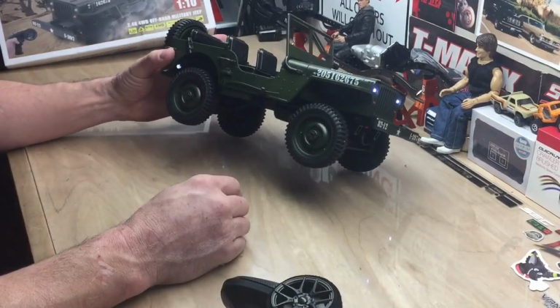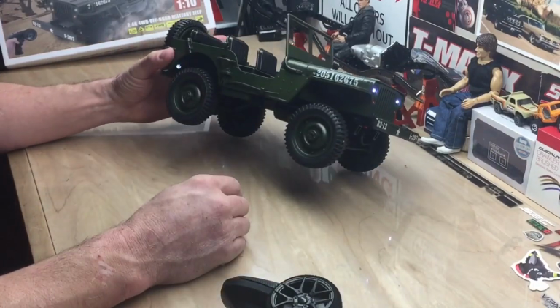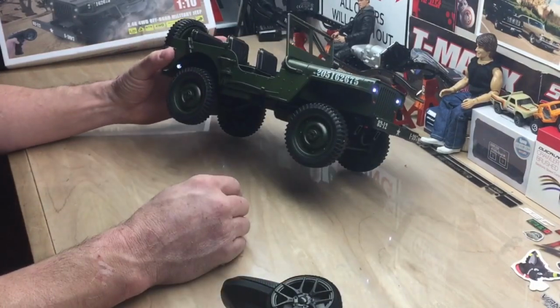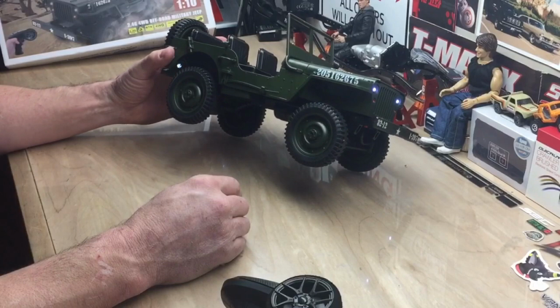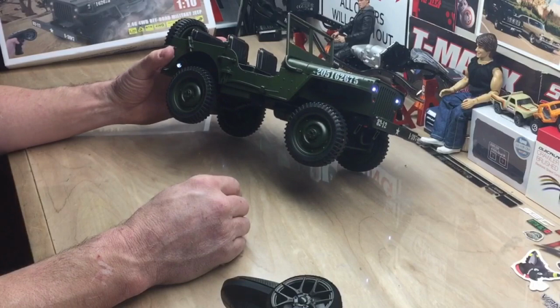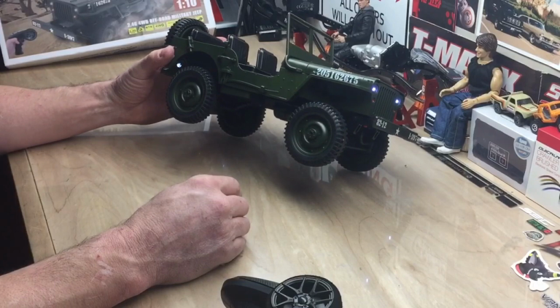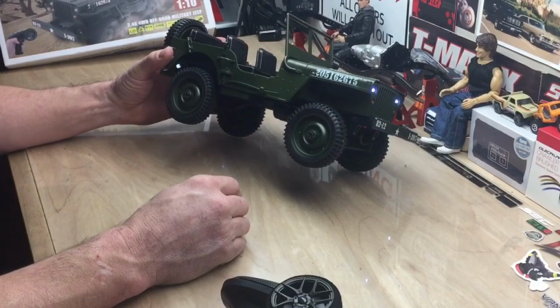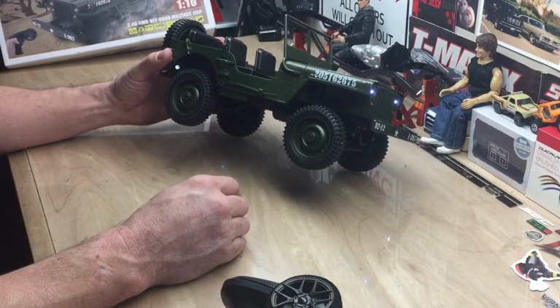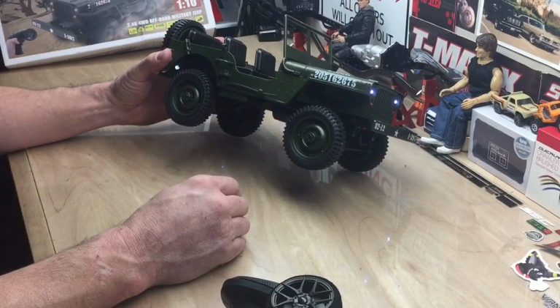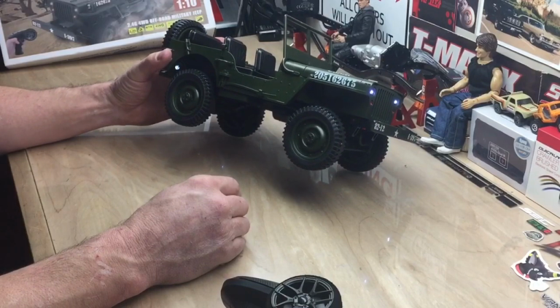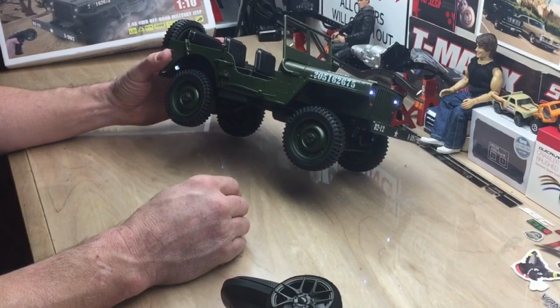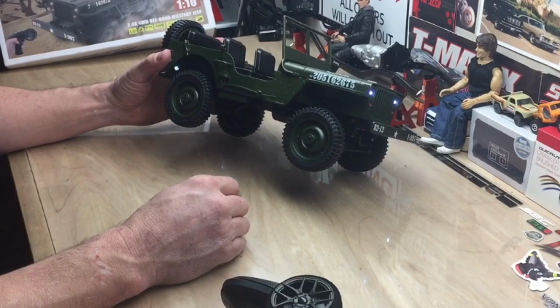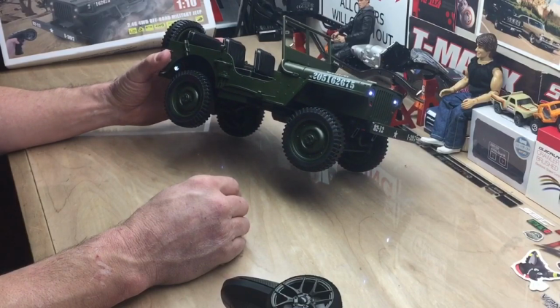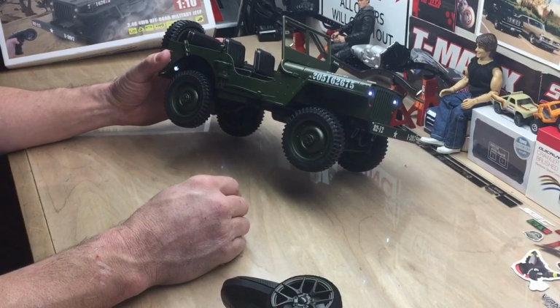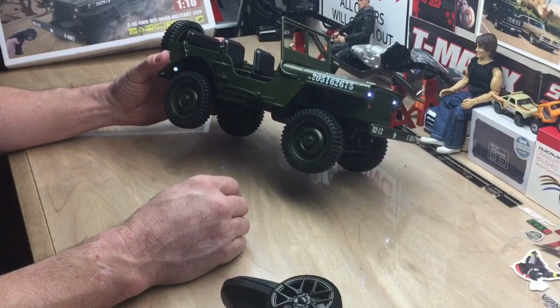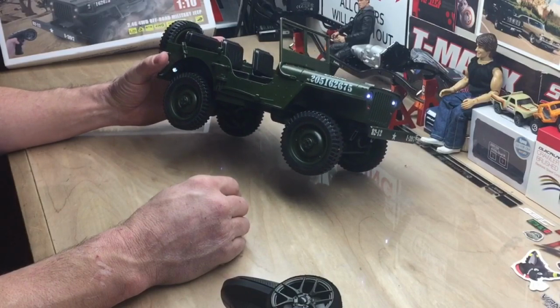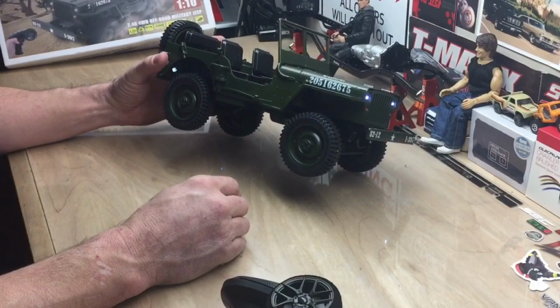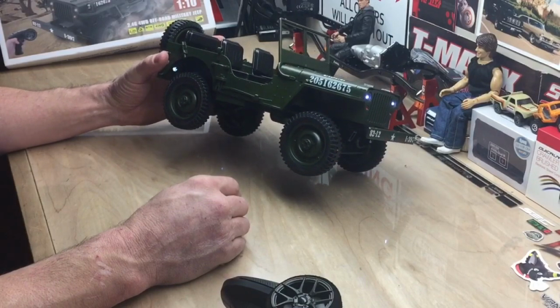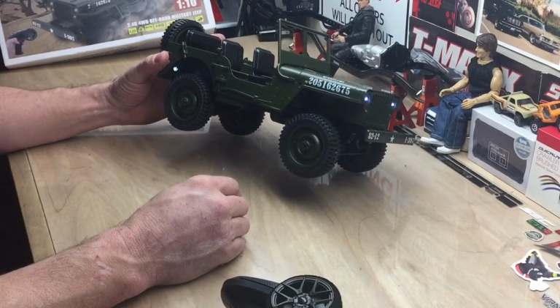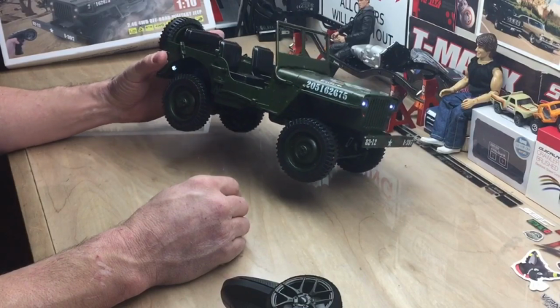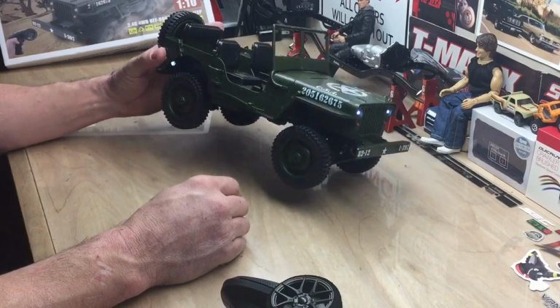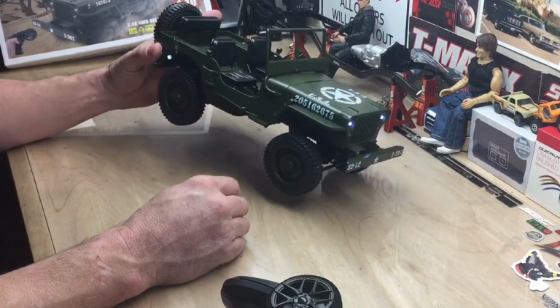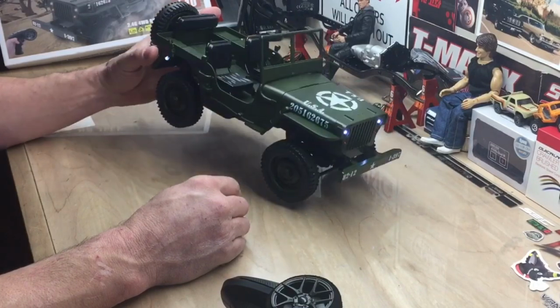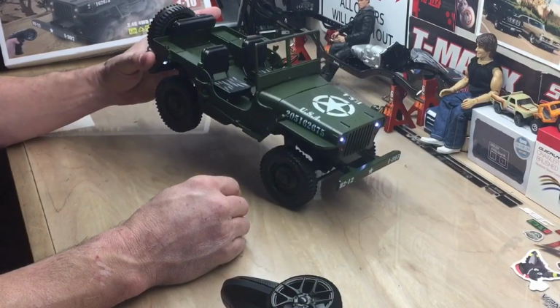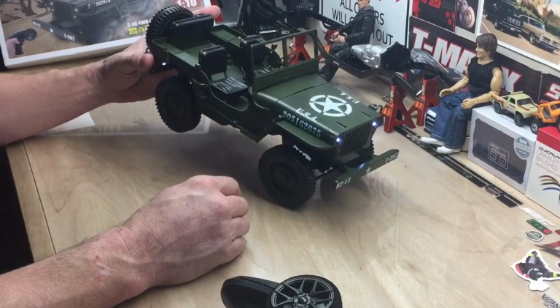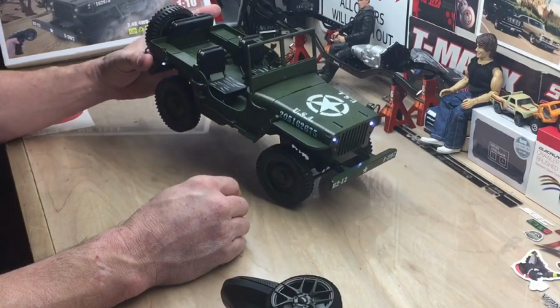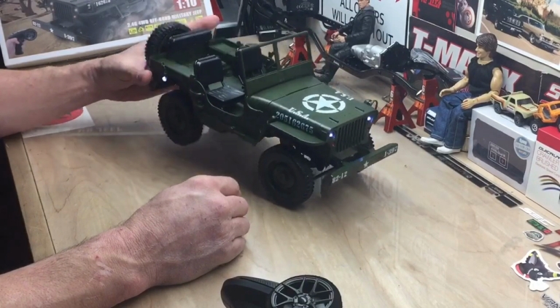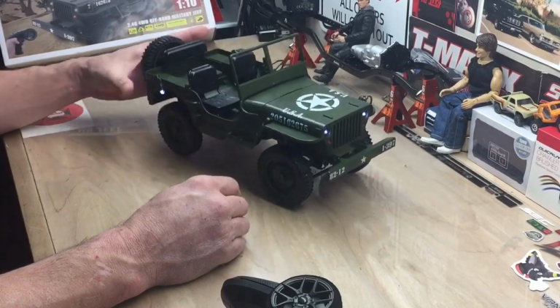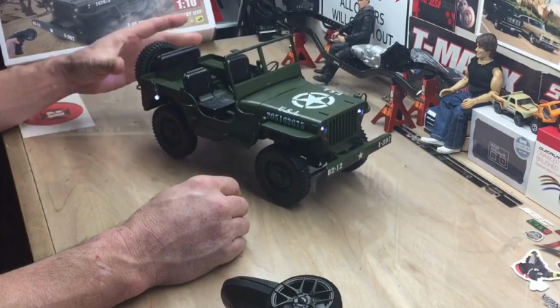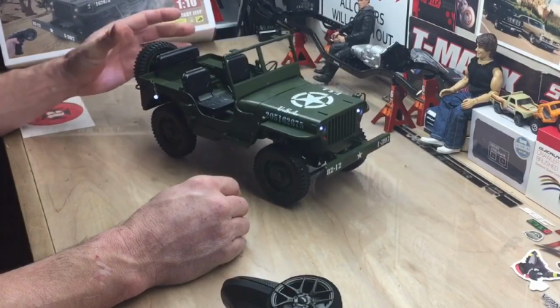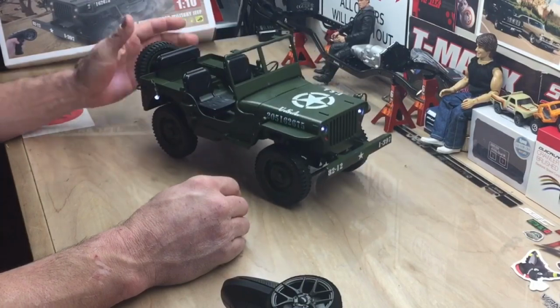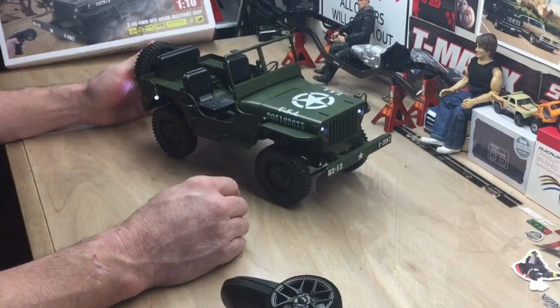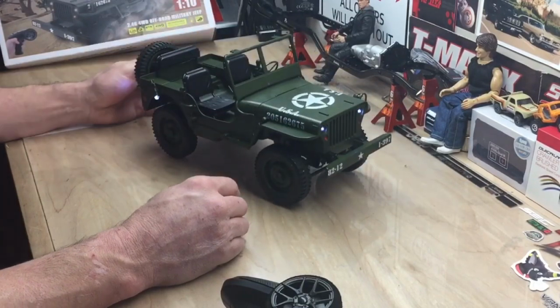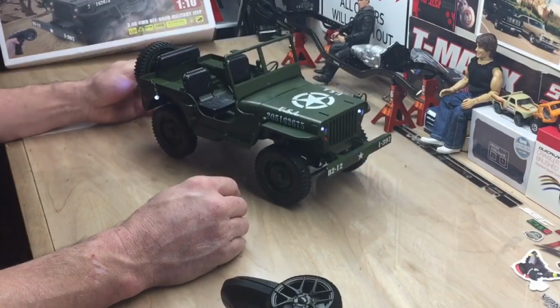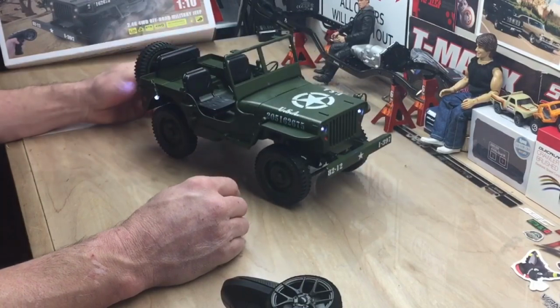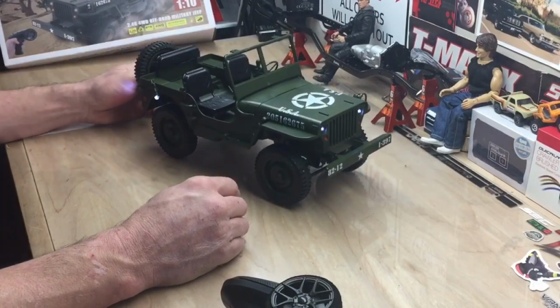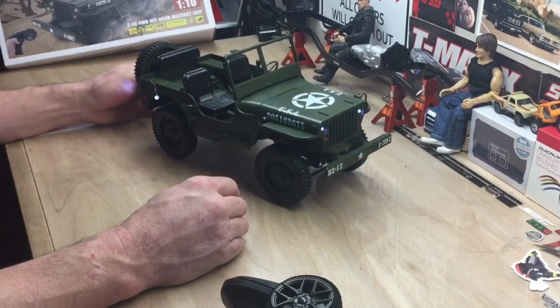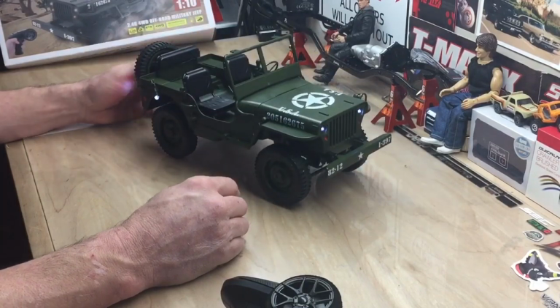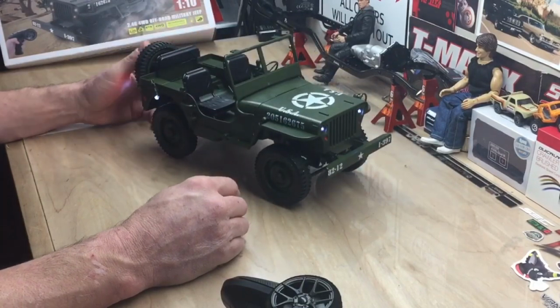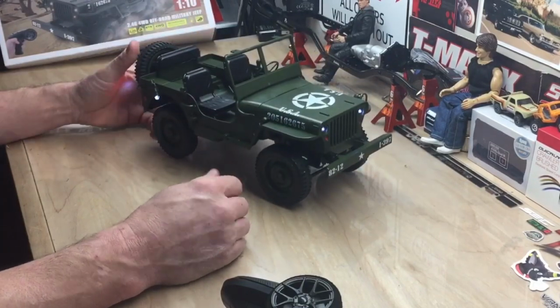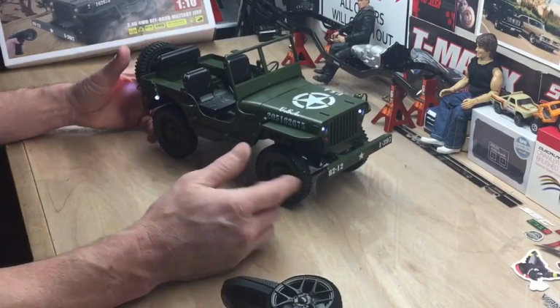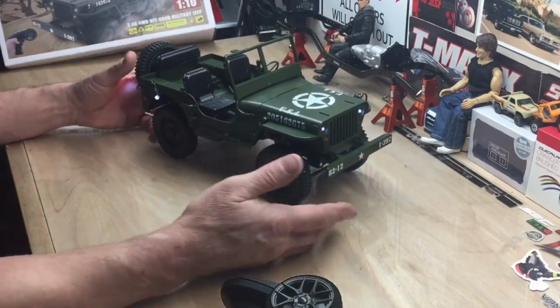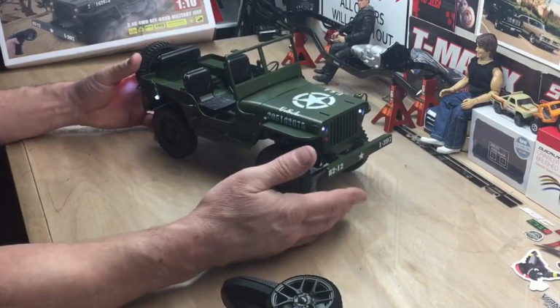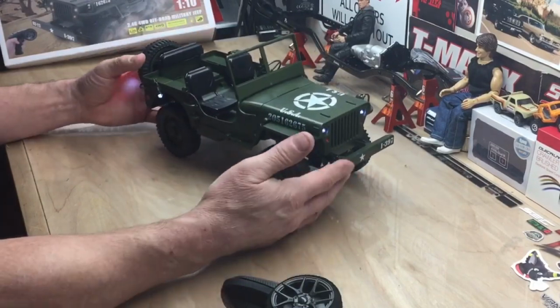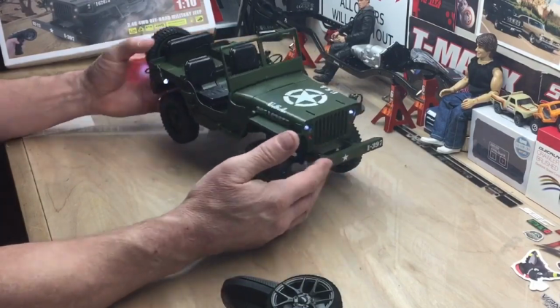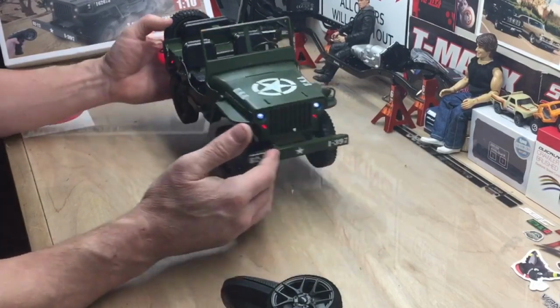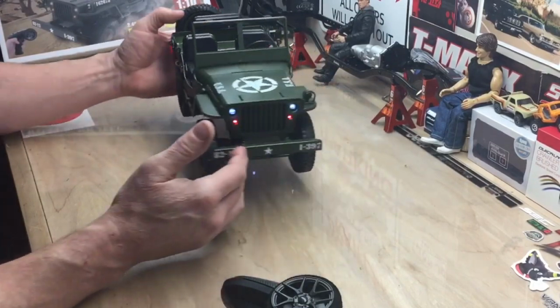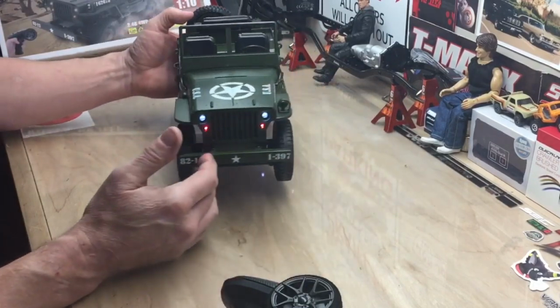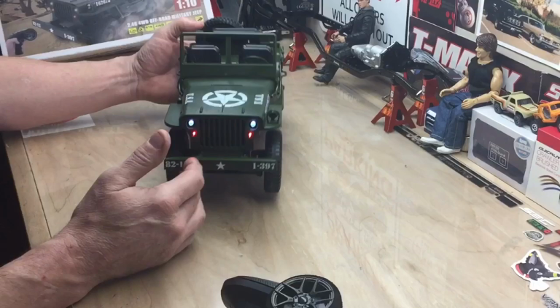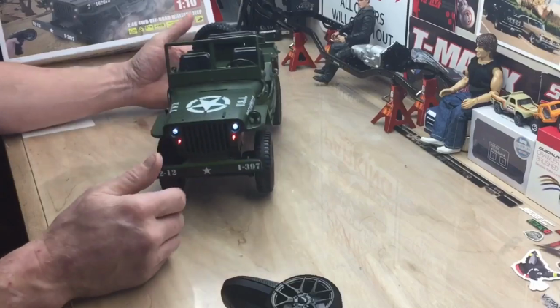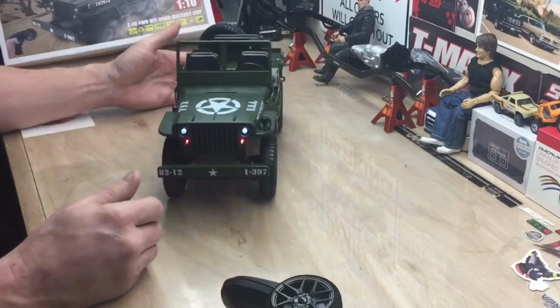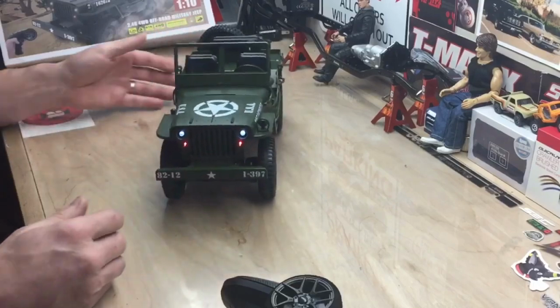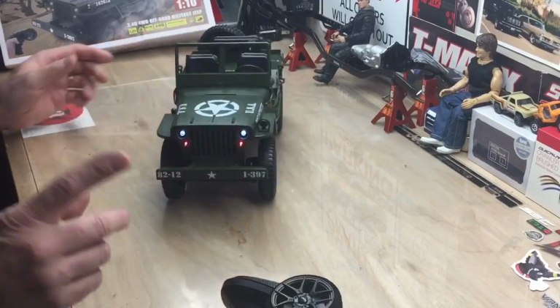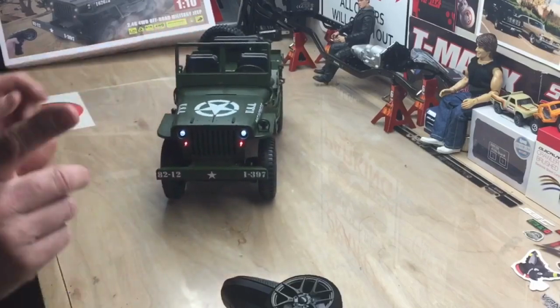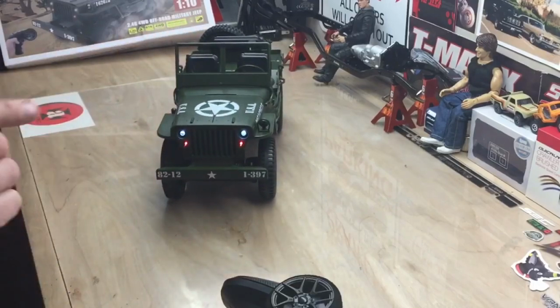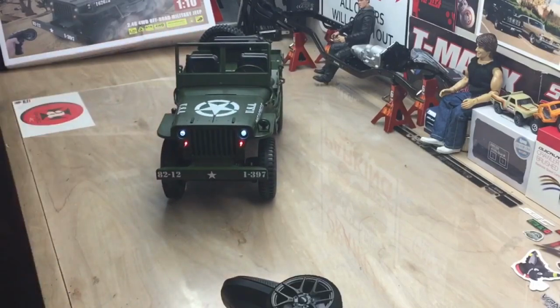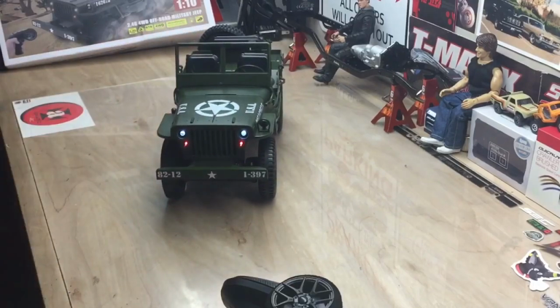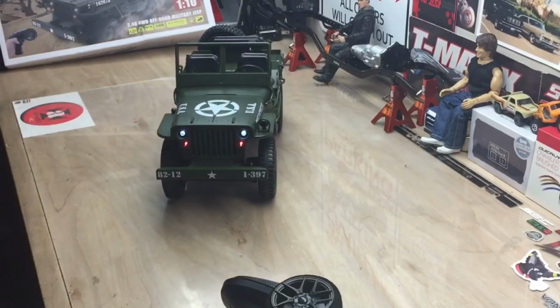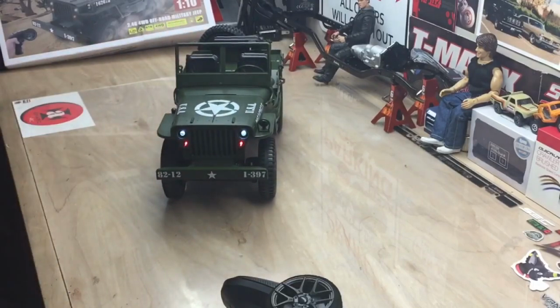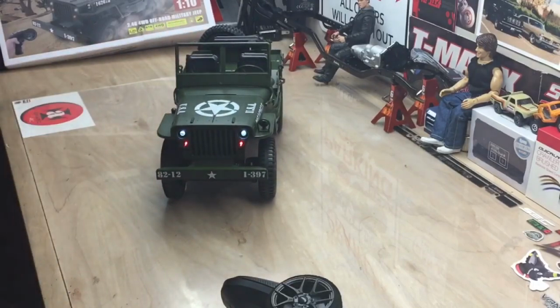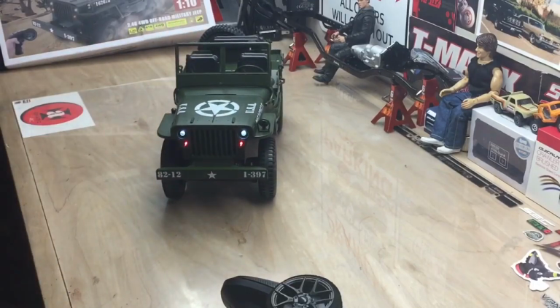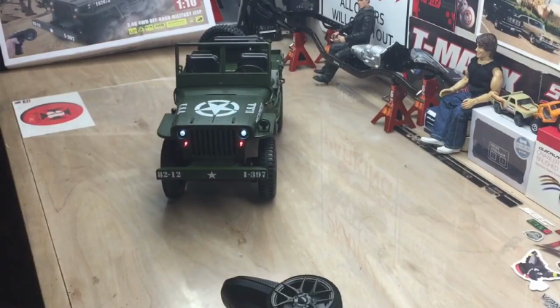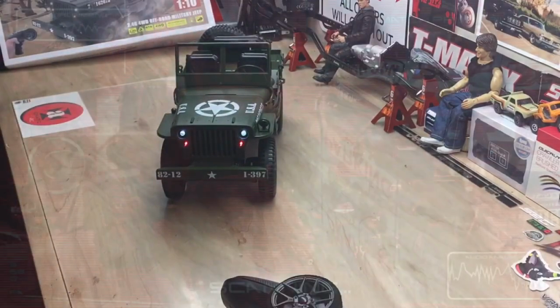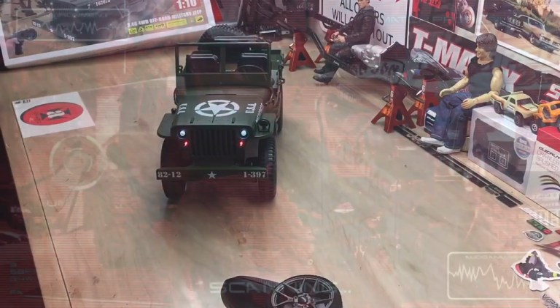I'm going to do my spin on the body, do a little weathering, and we'll take another look at it after that. I appreciate everybody watching — we'll see you on the next one, bye!